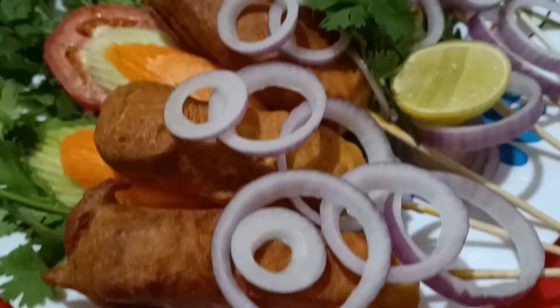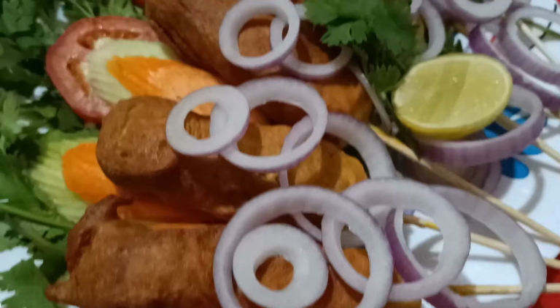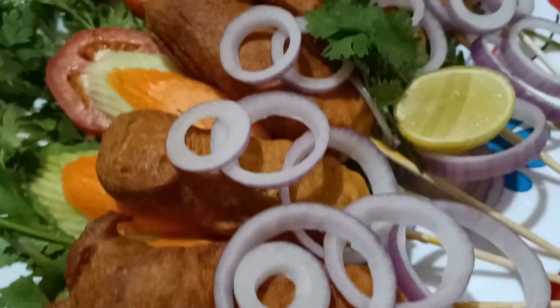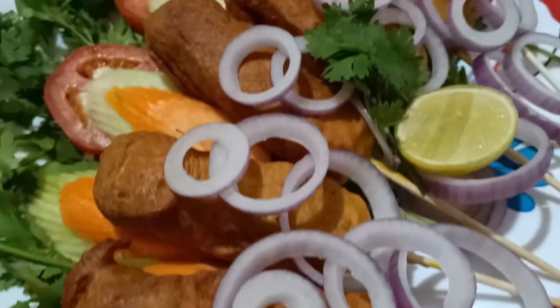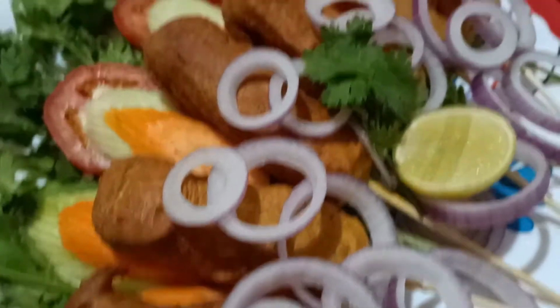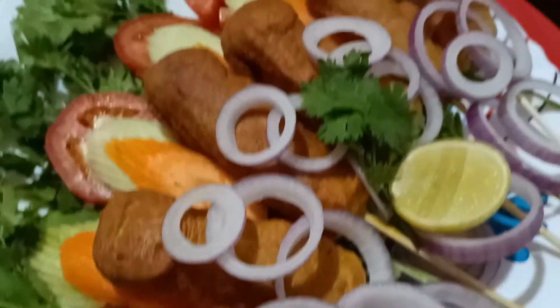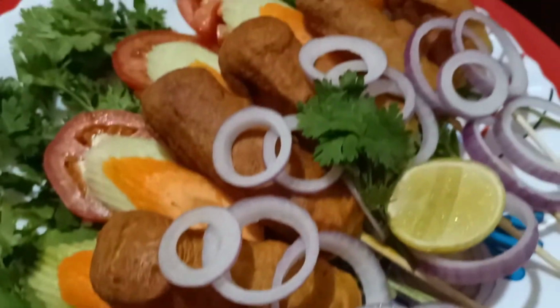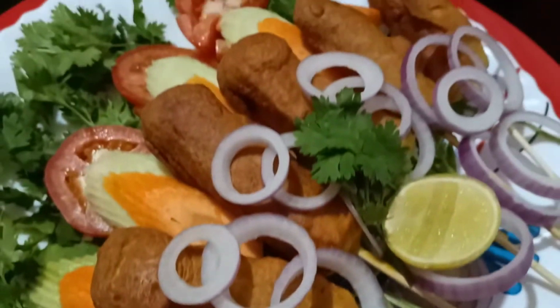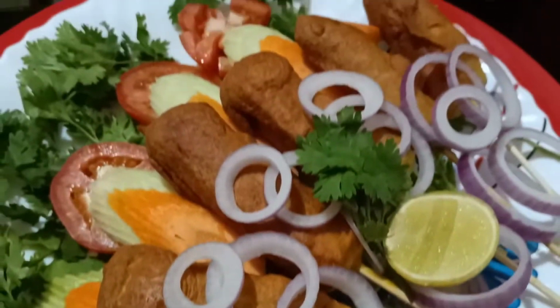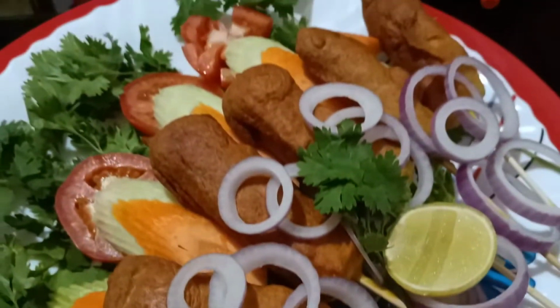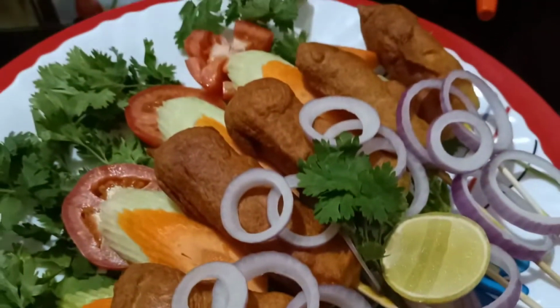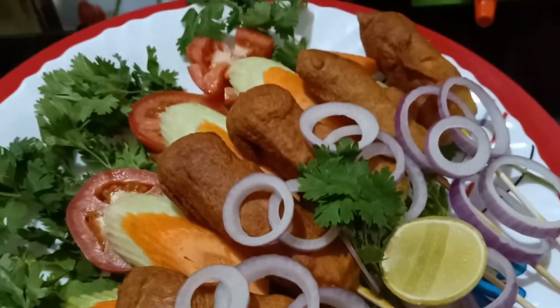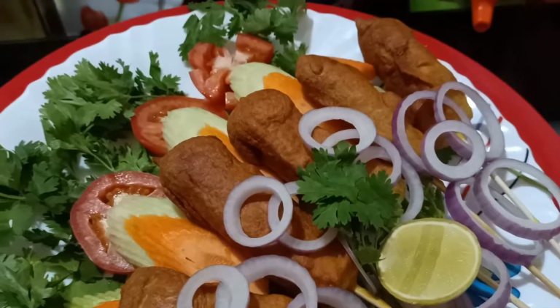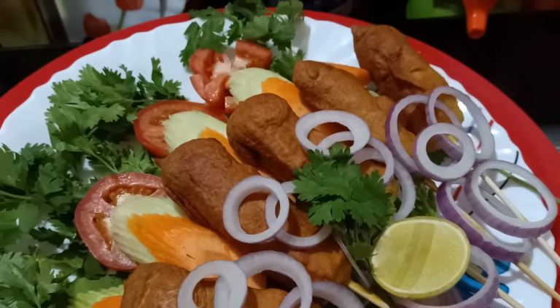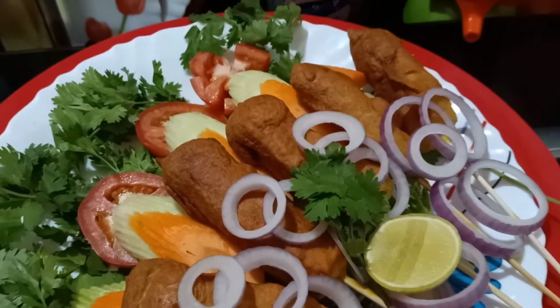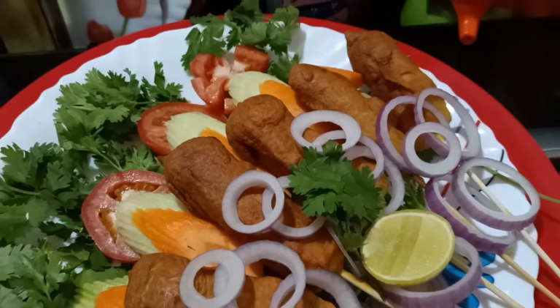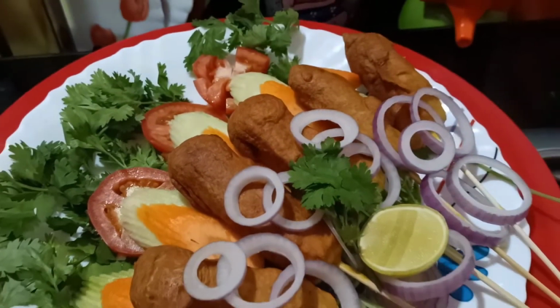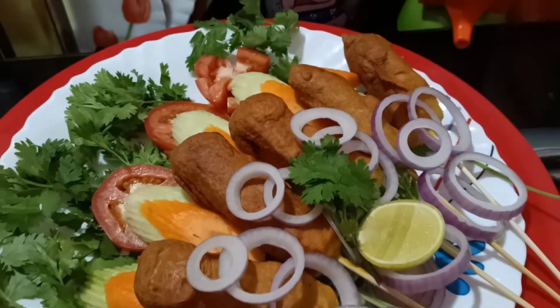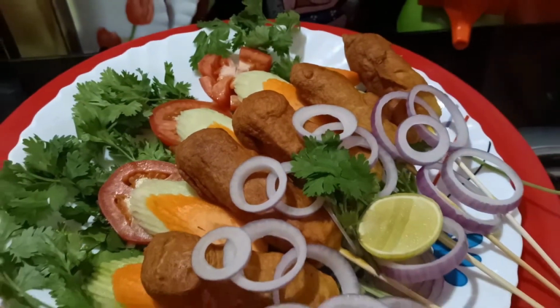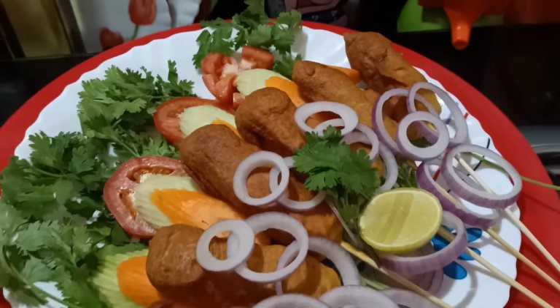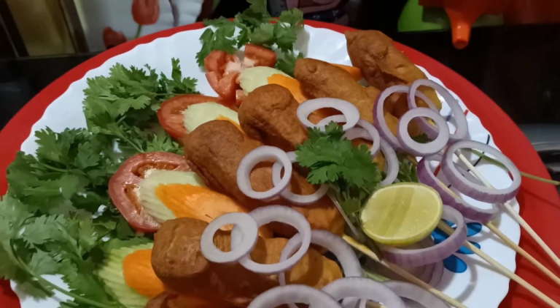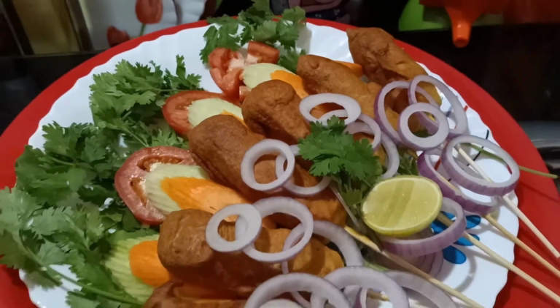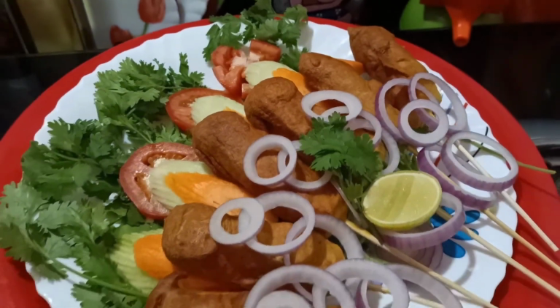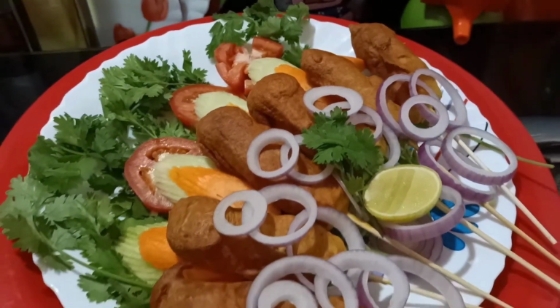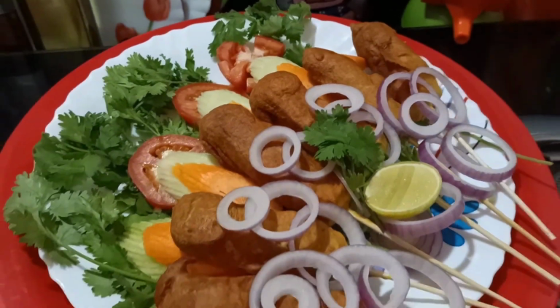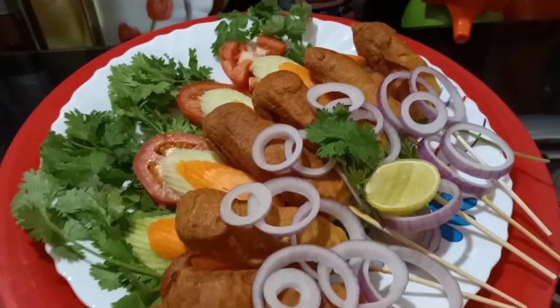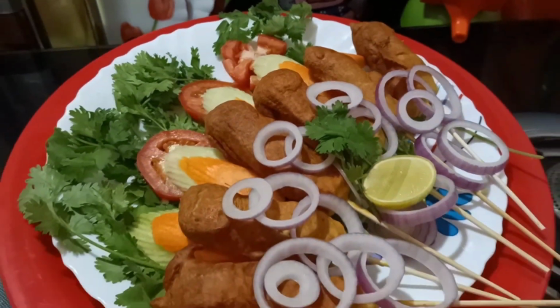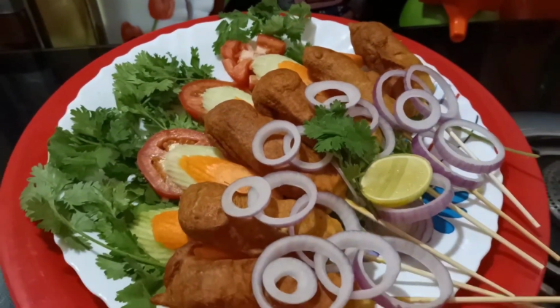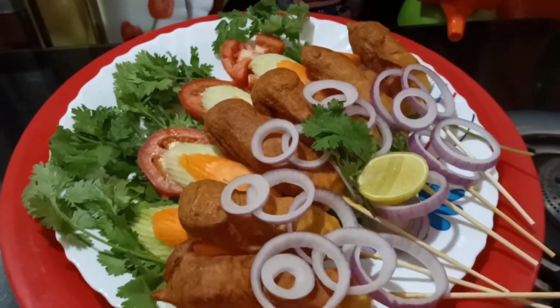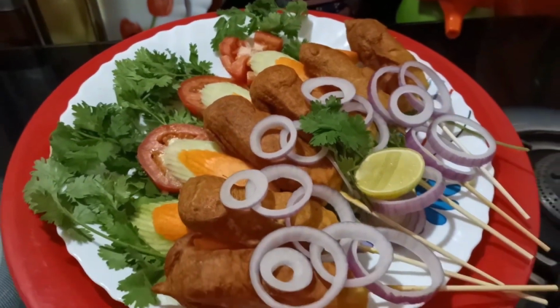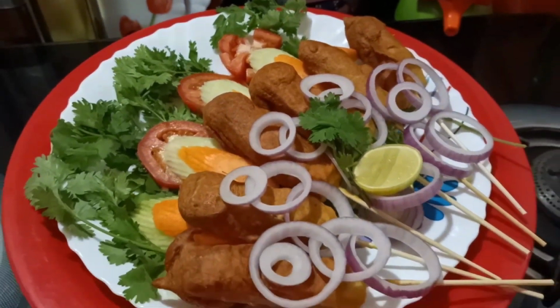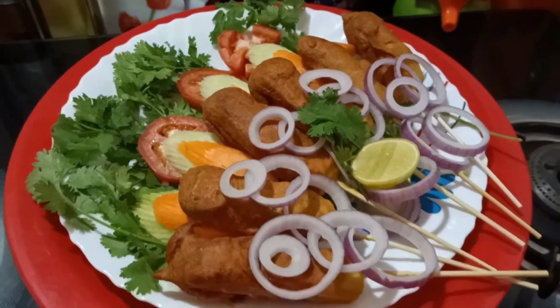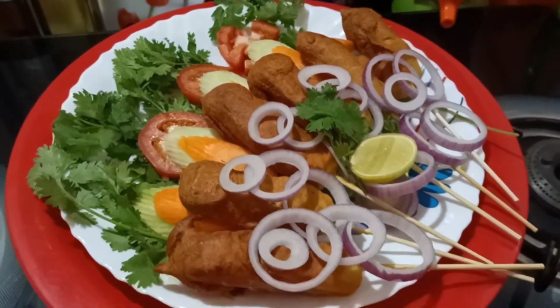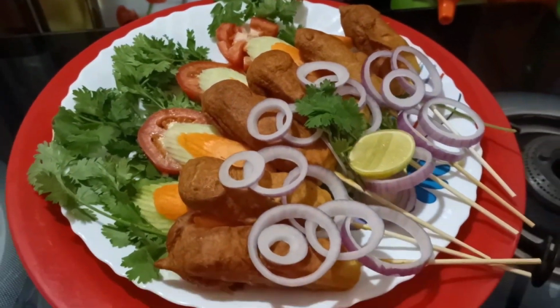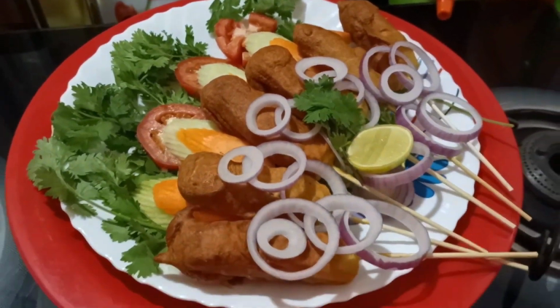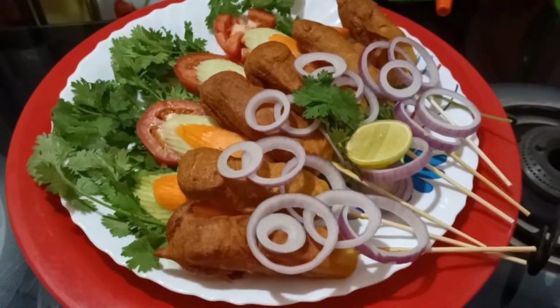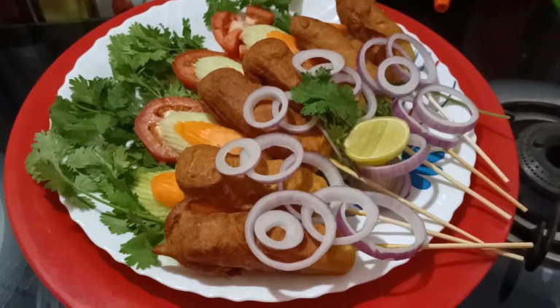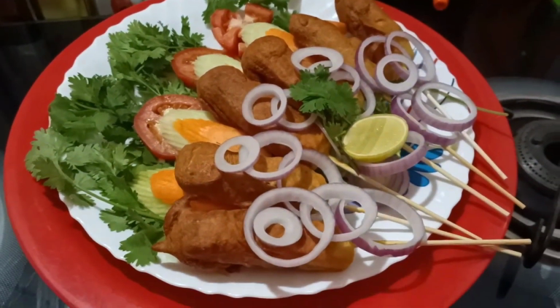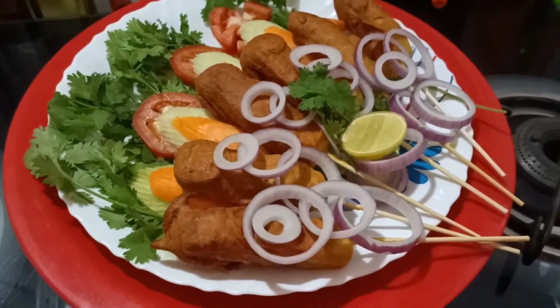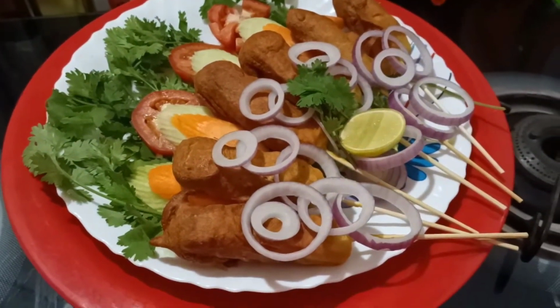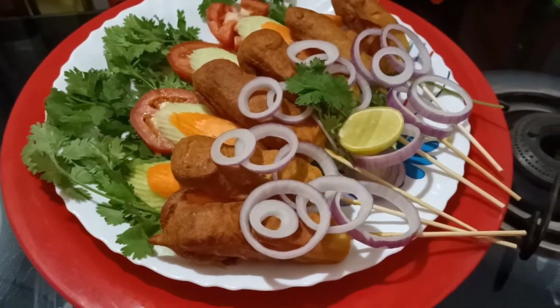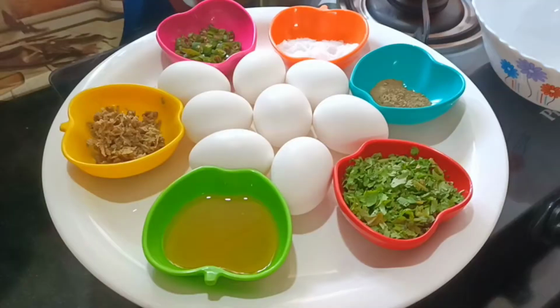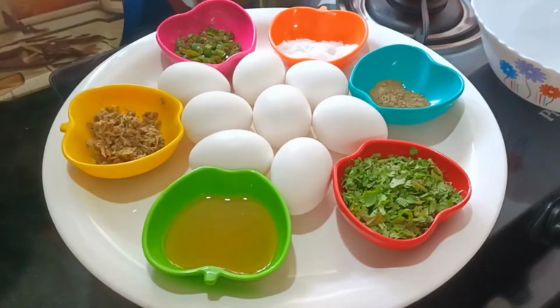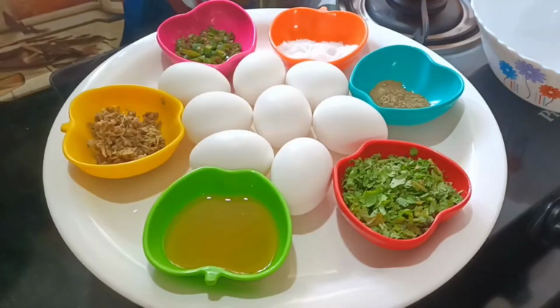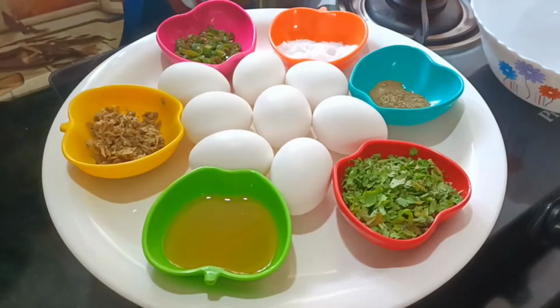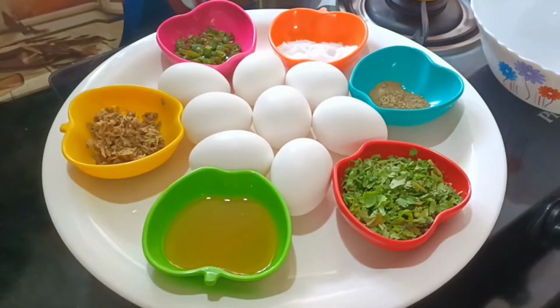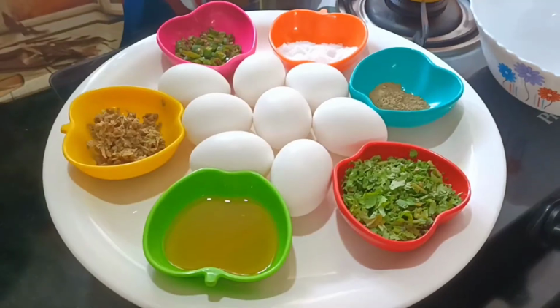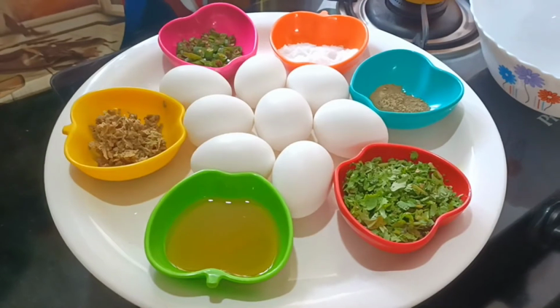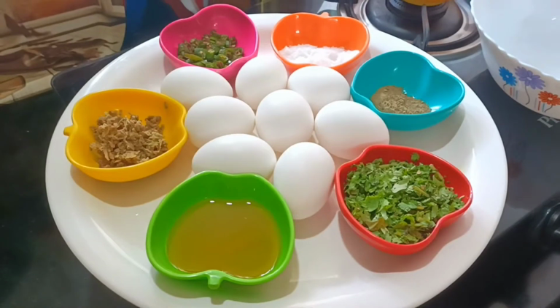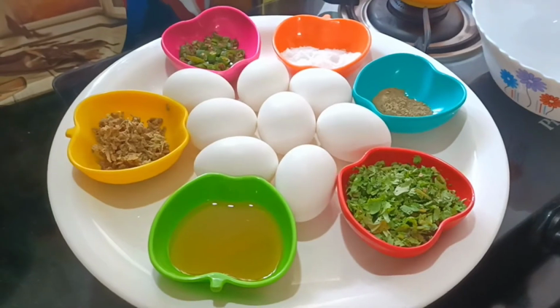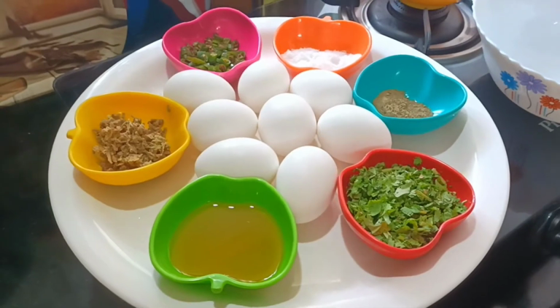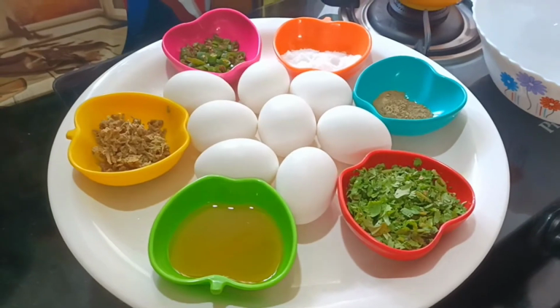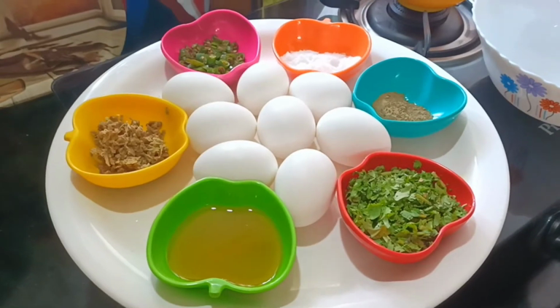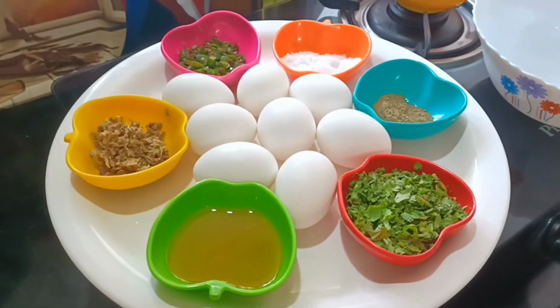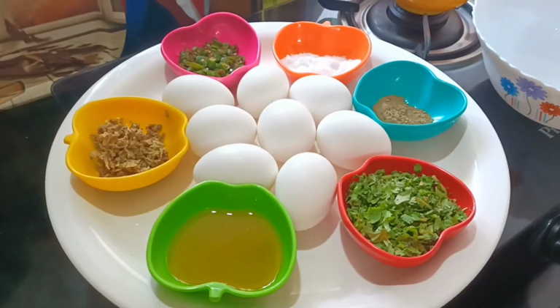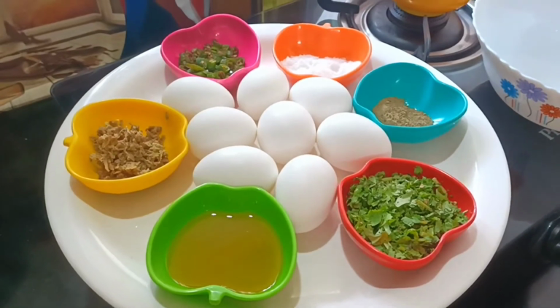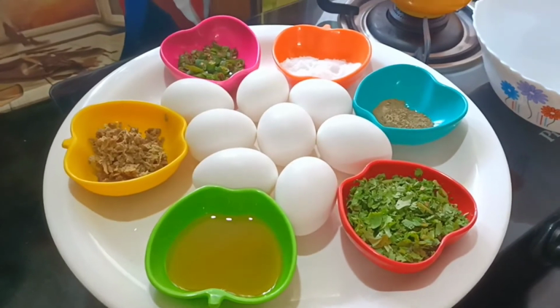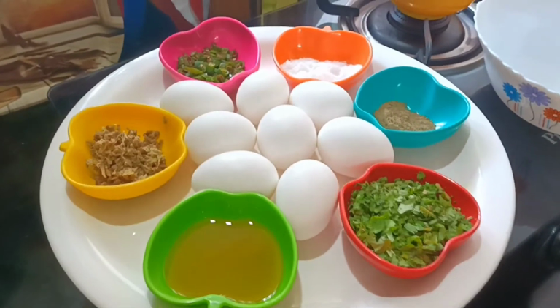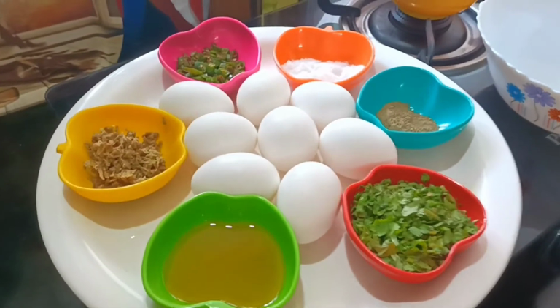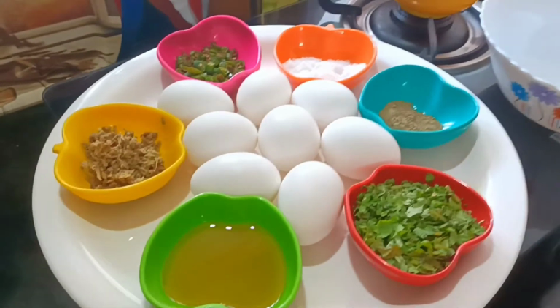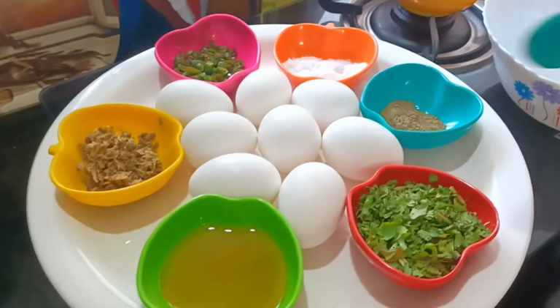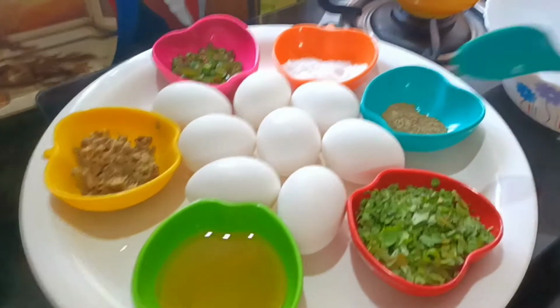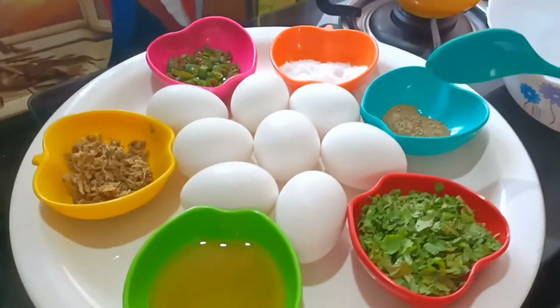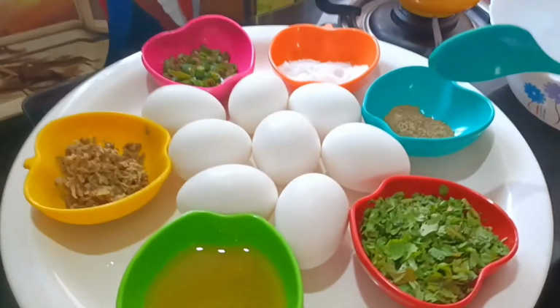Now we are going to make this recipe for 1 finger. We are going to make this recipe for 8 fingers.